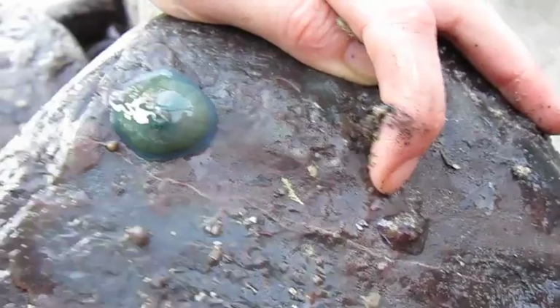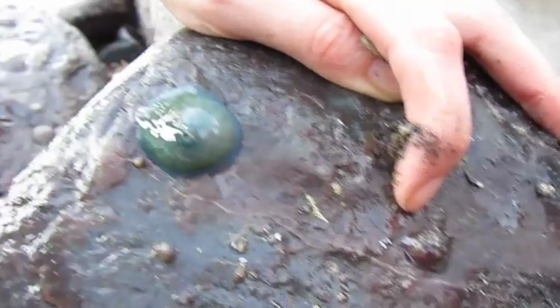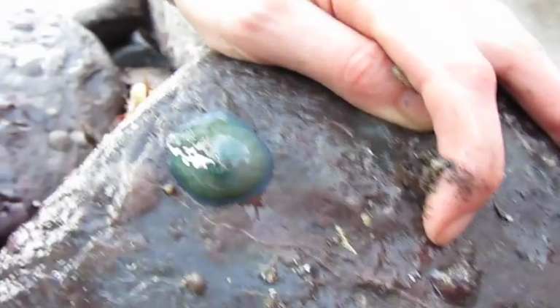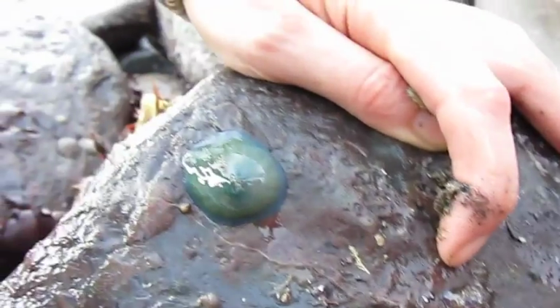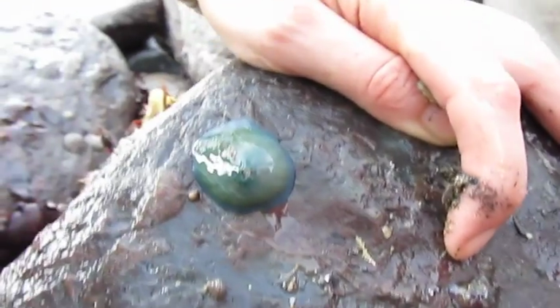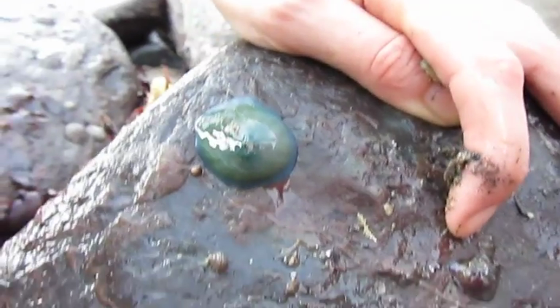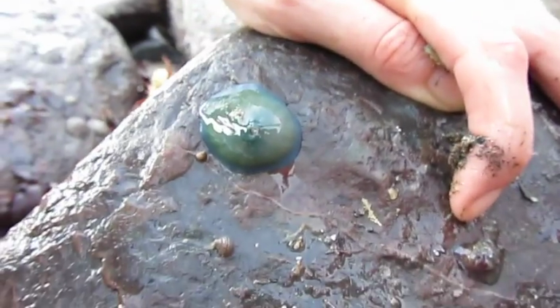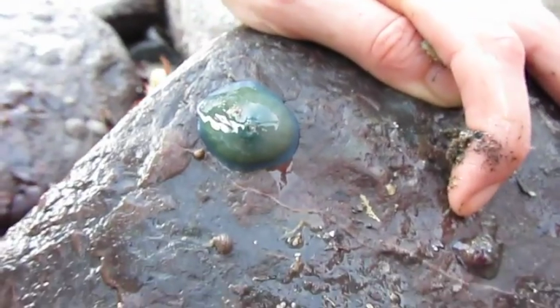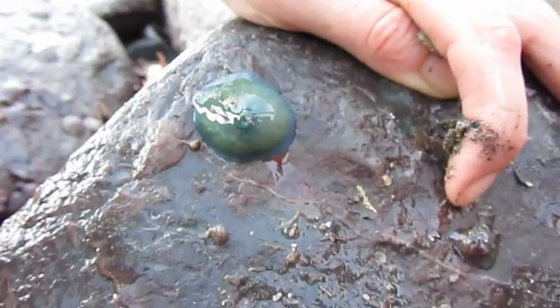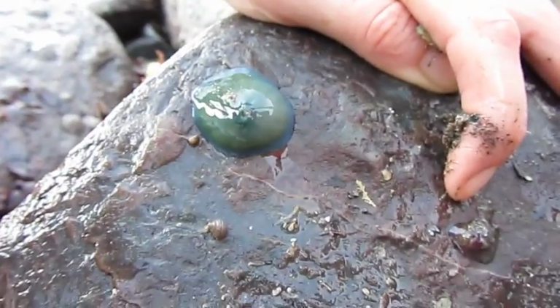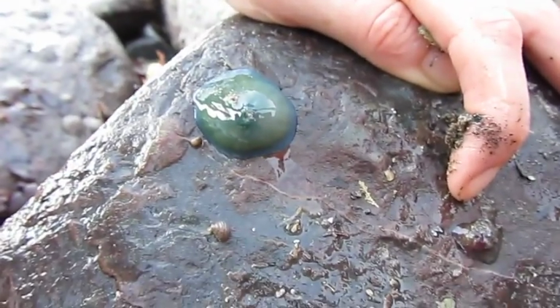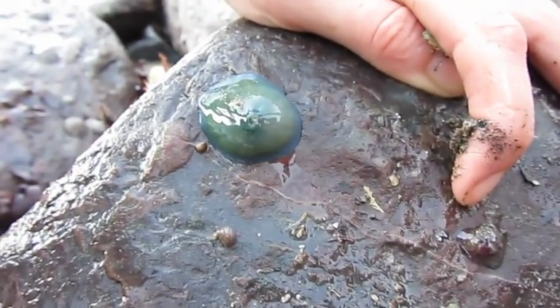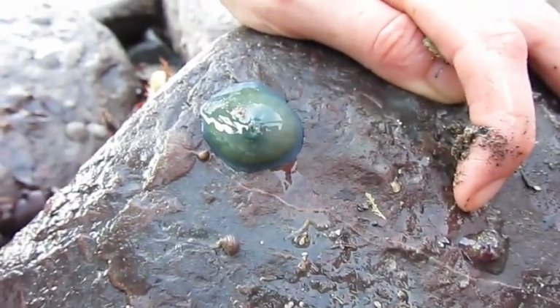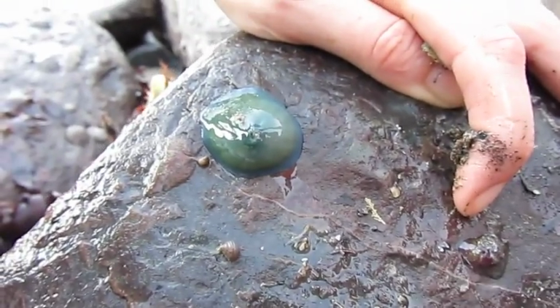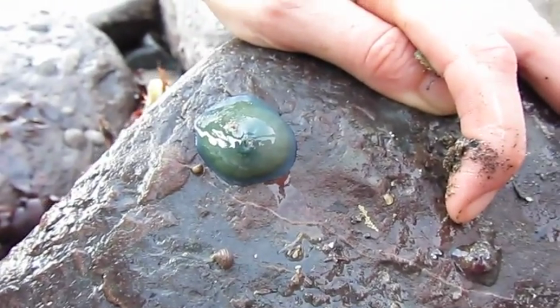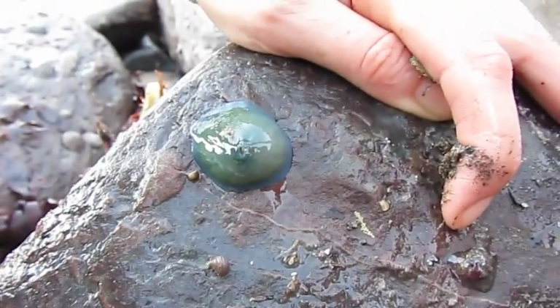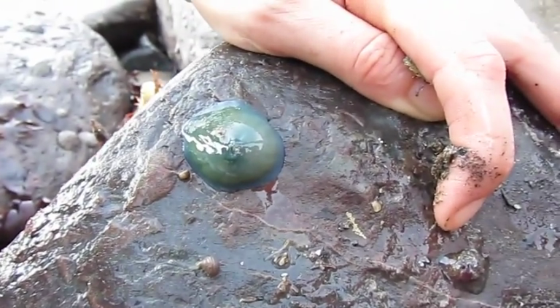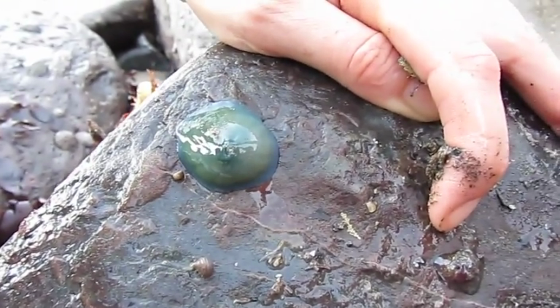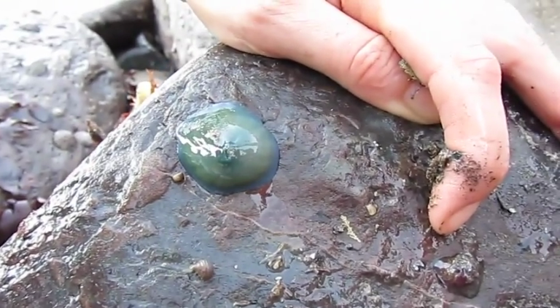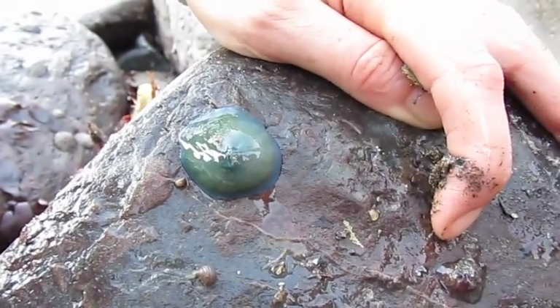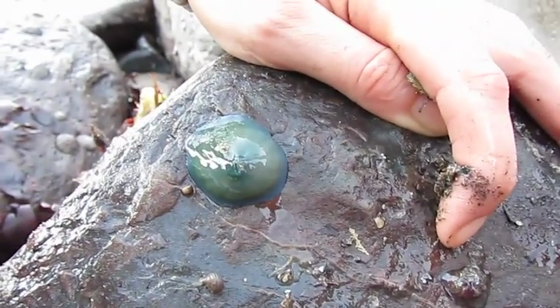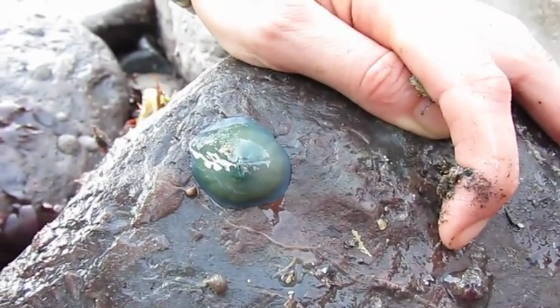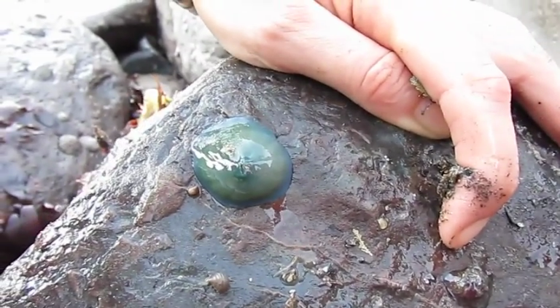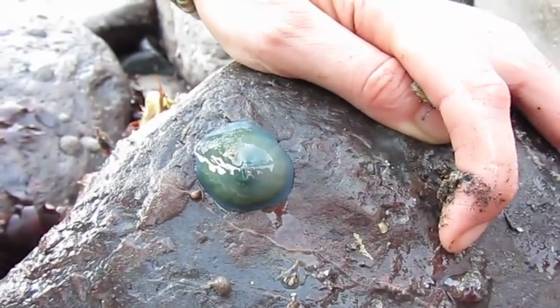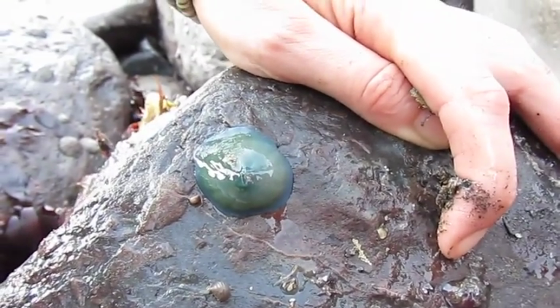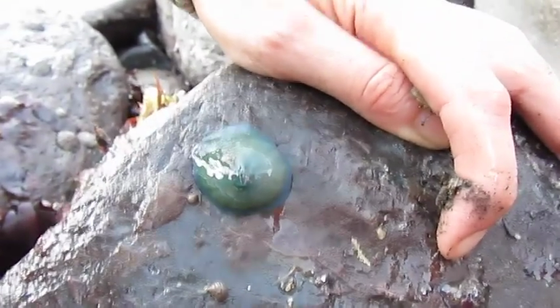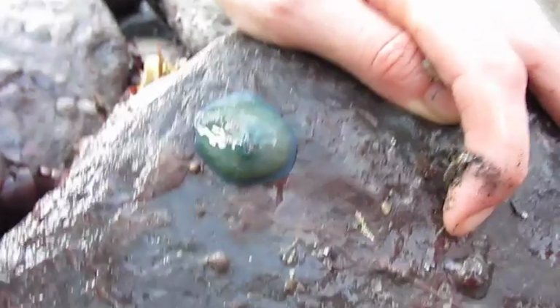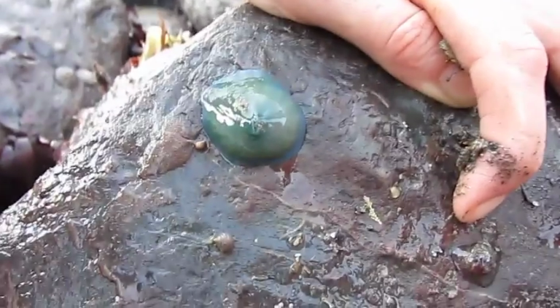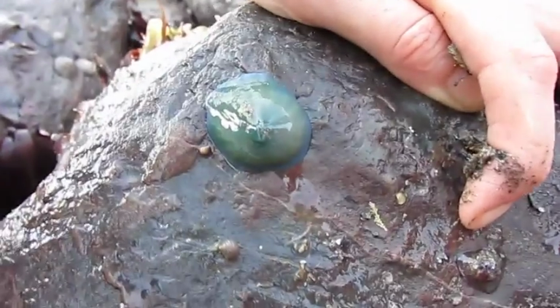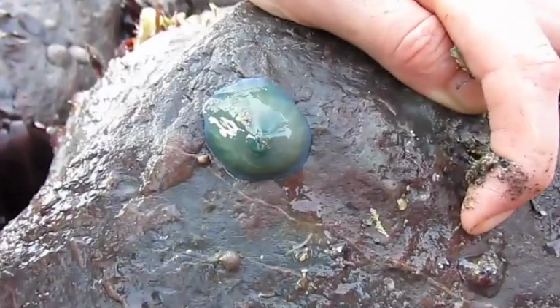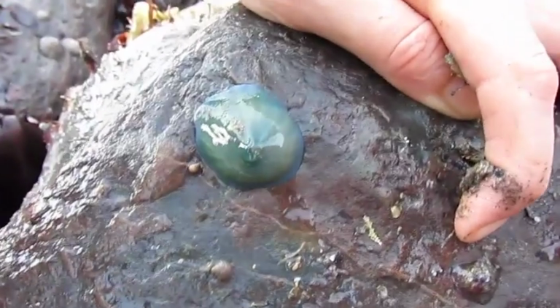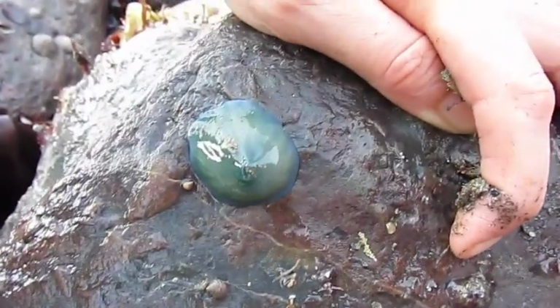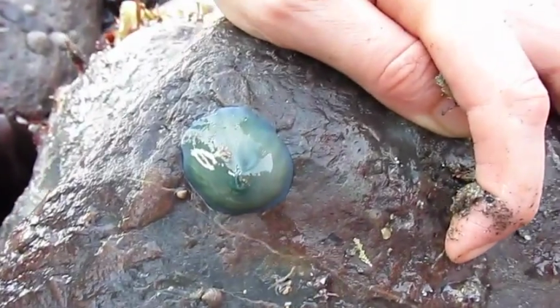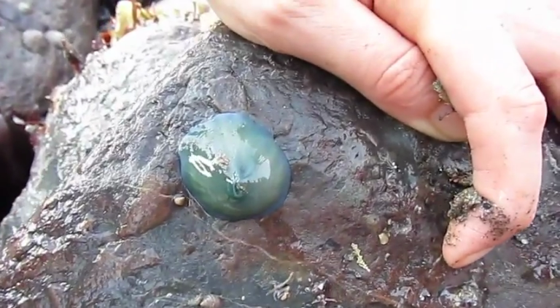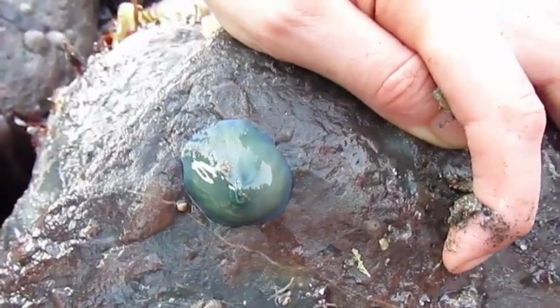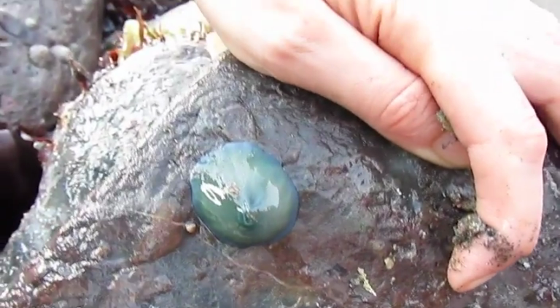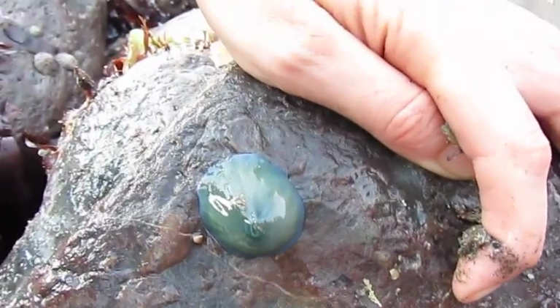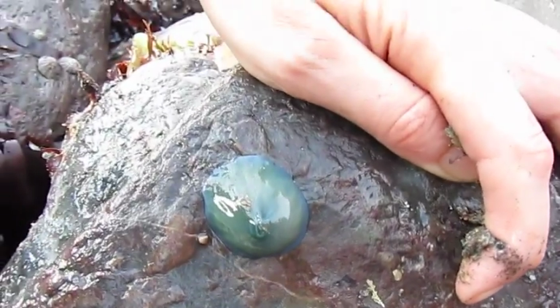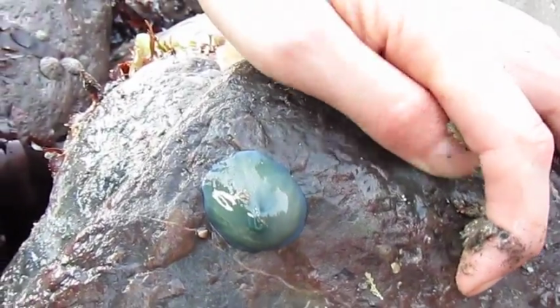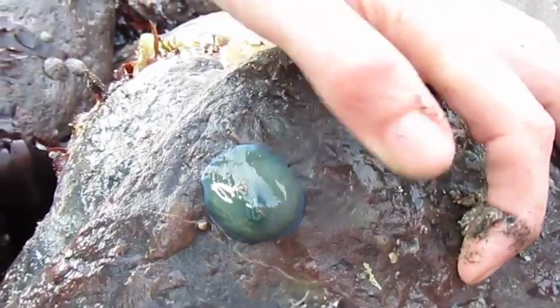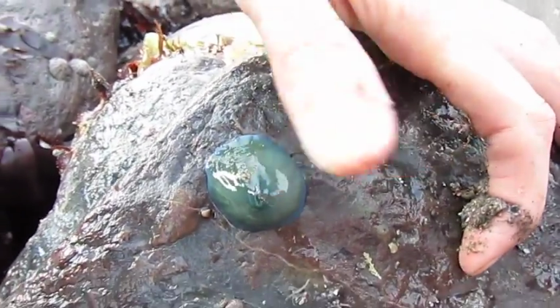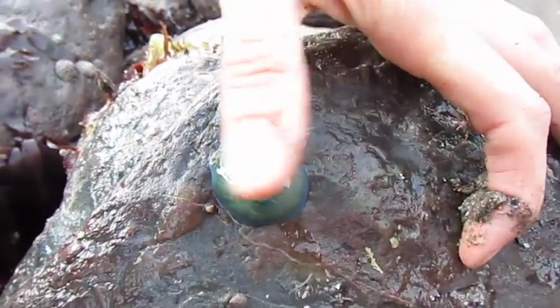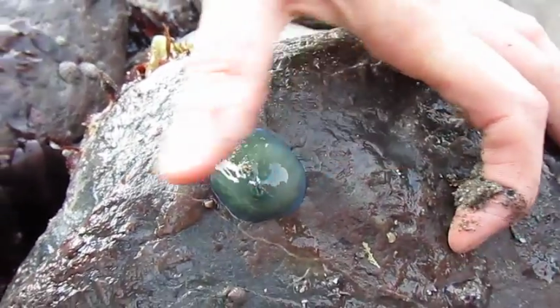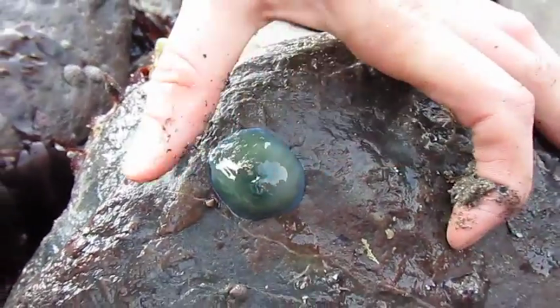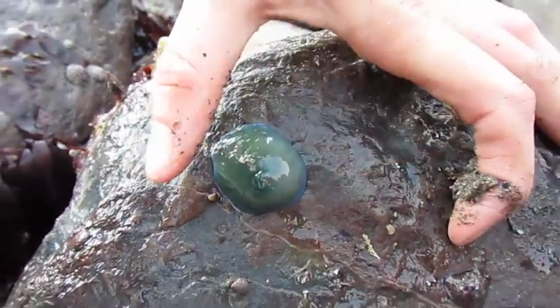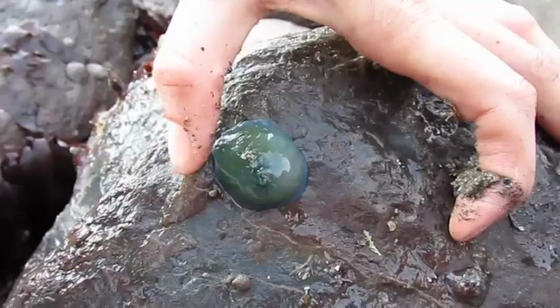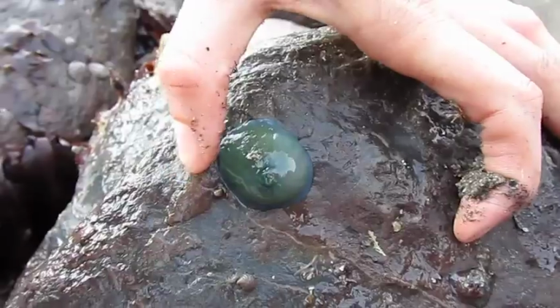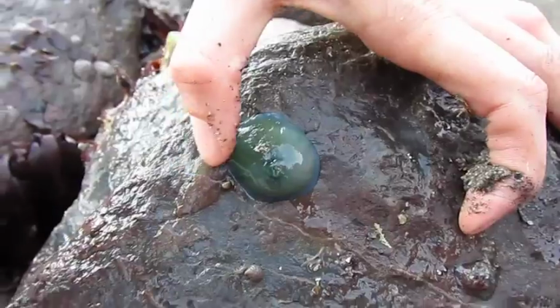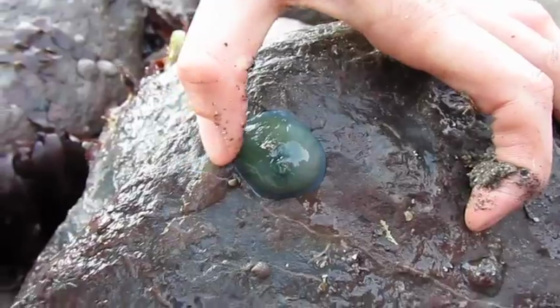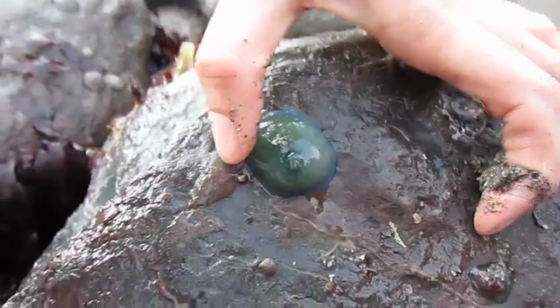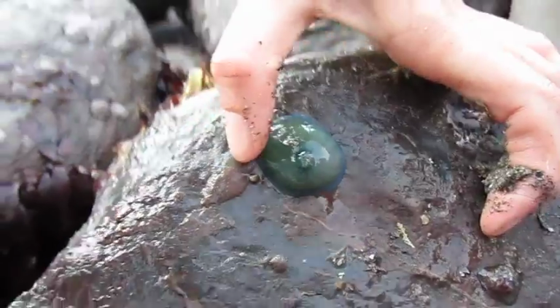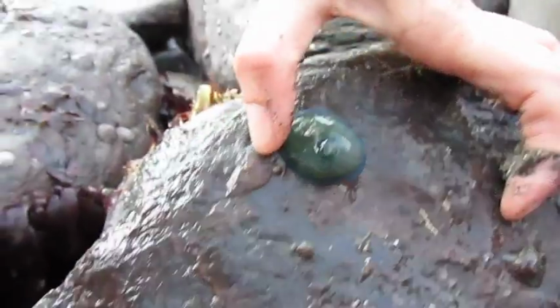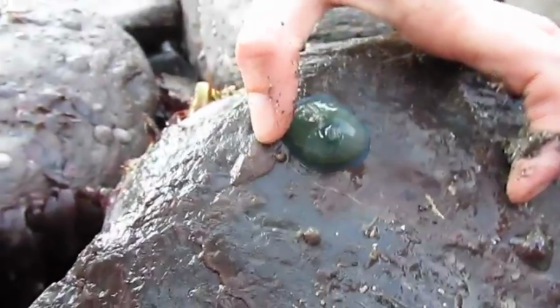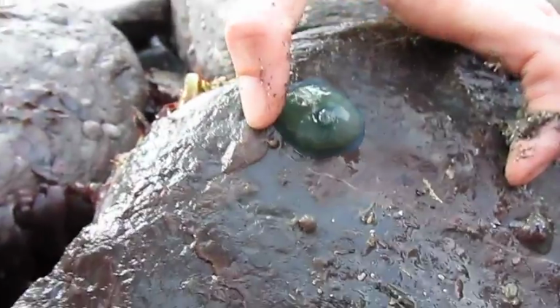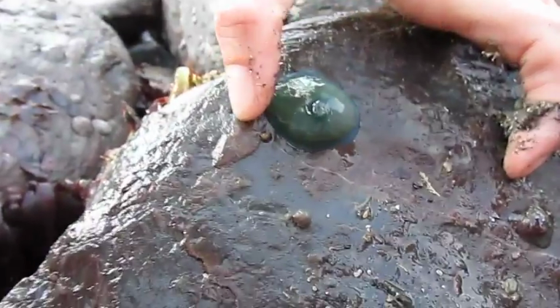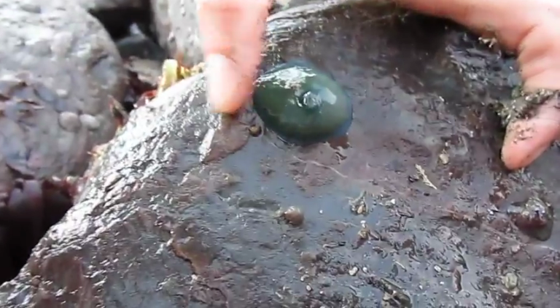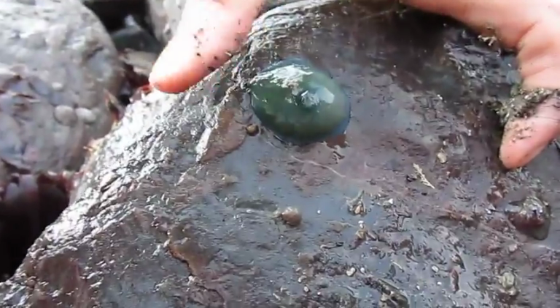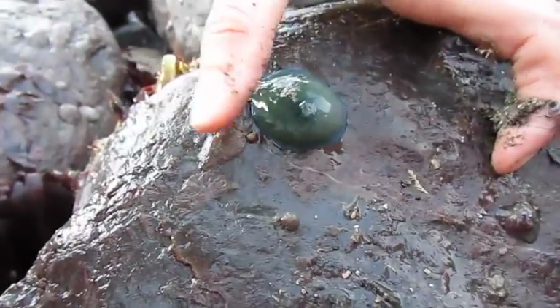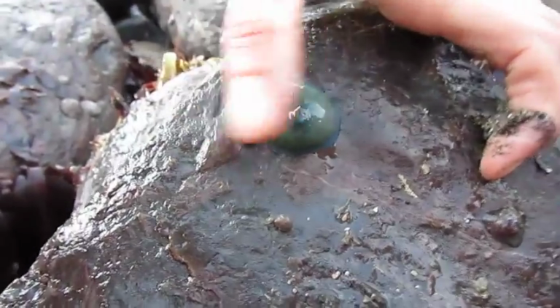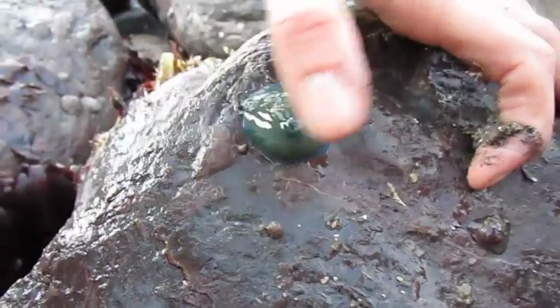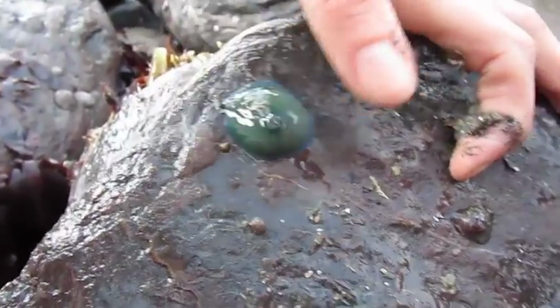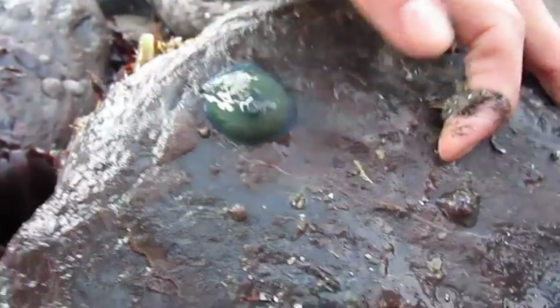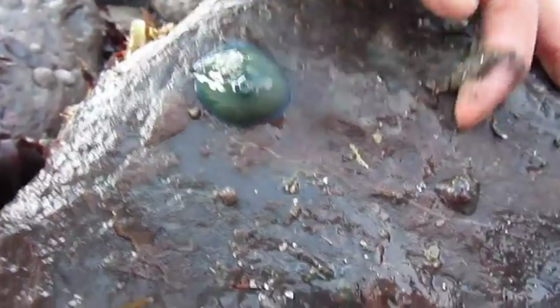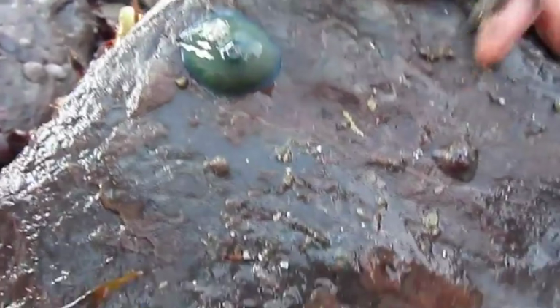You can just about make out there's a little red one there. They're so blue and green. They get all sorts of different colours. It's incredible. And then we've got these little winkles, periwinkles dotted around.